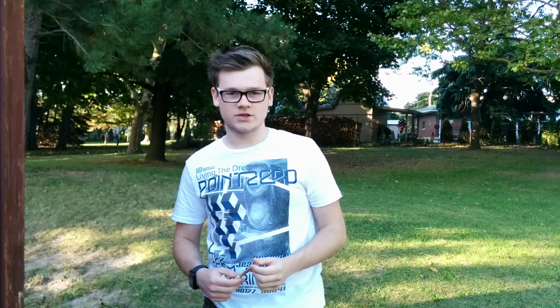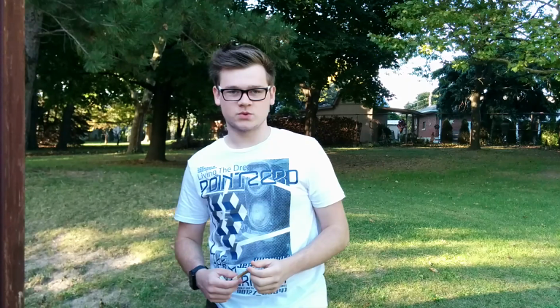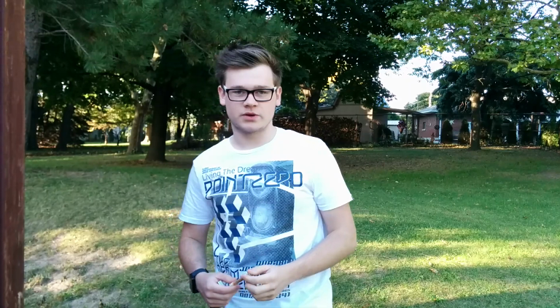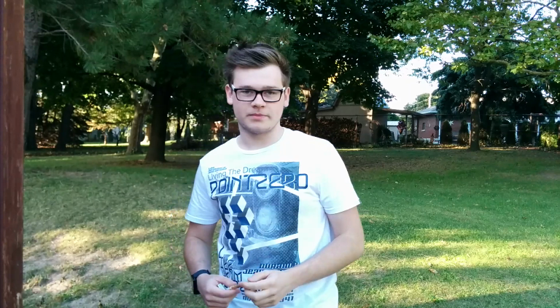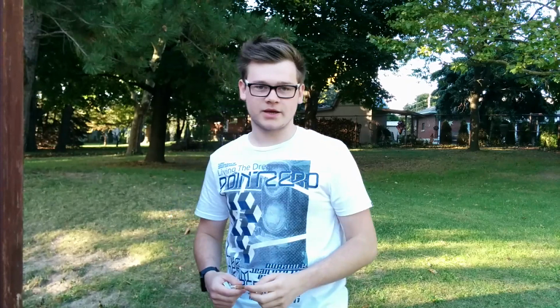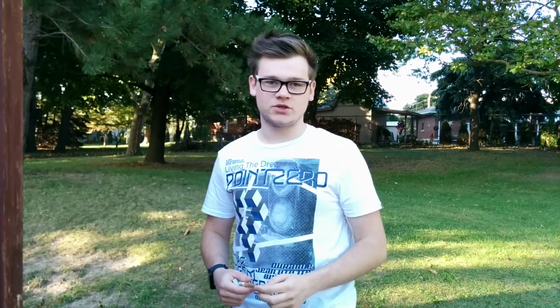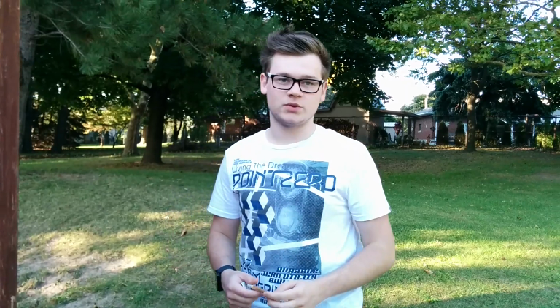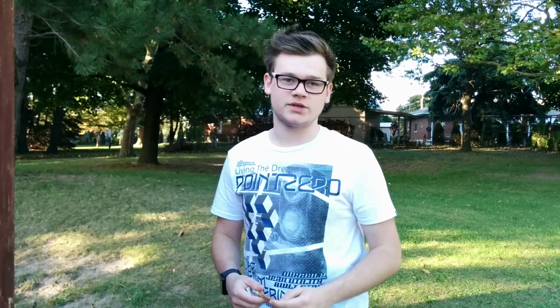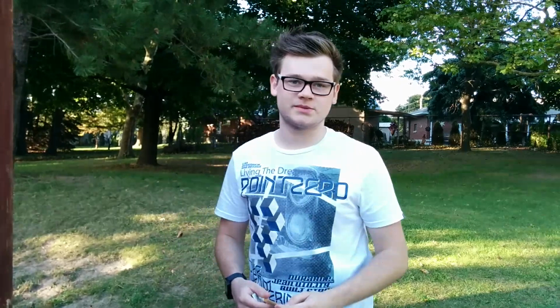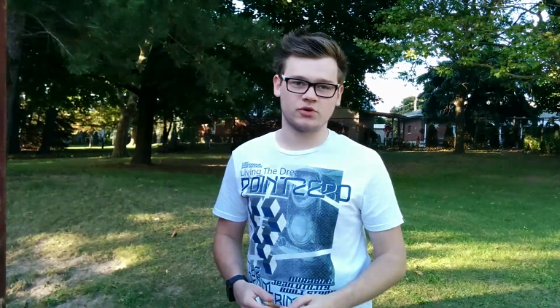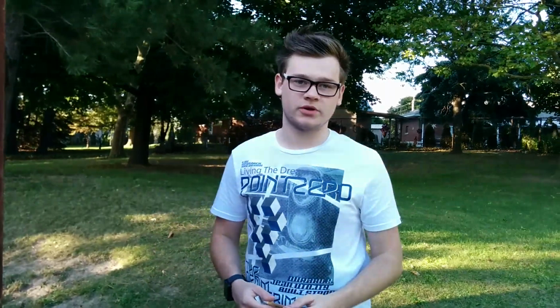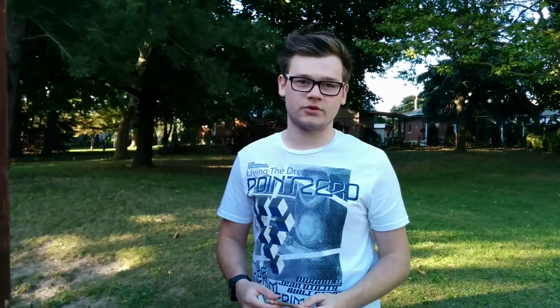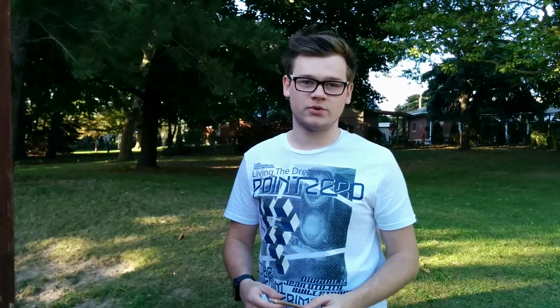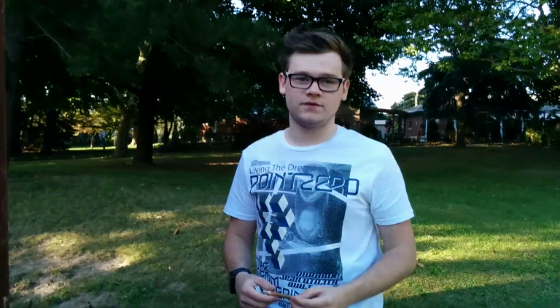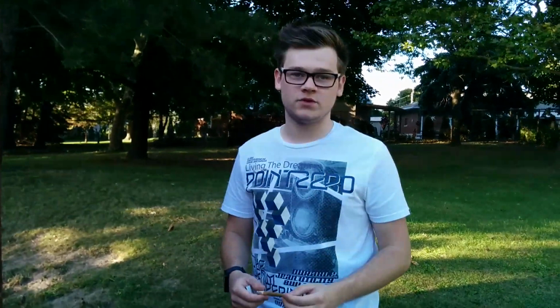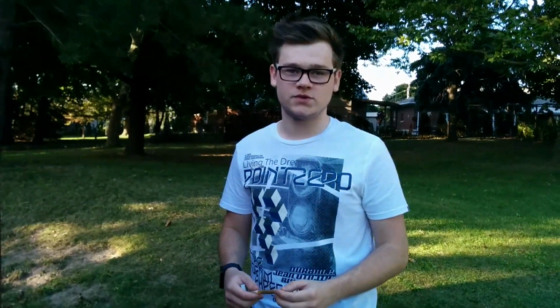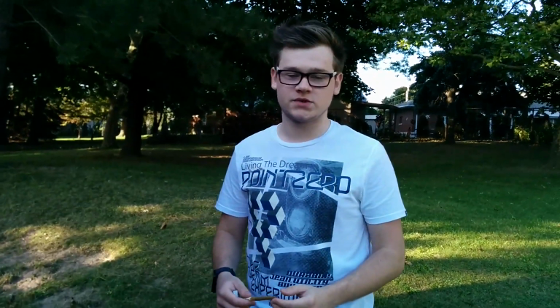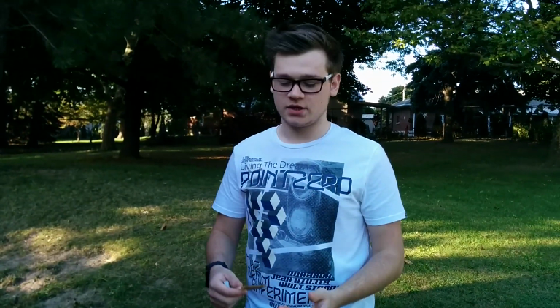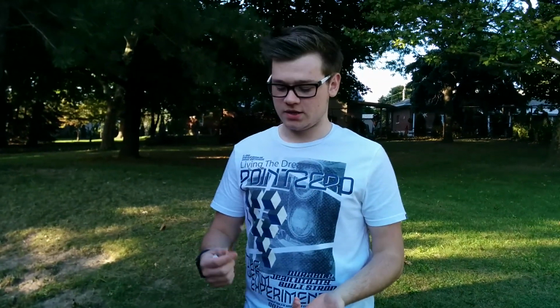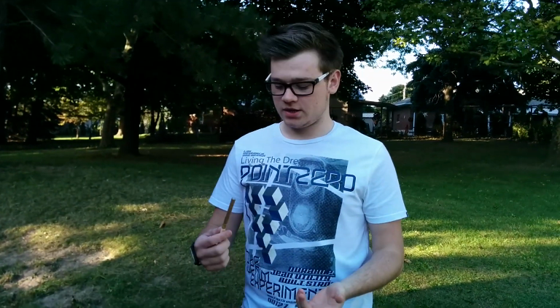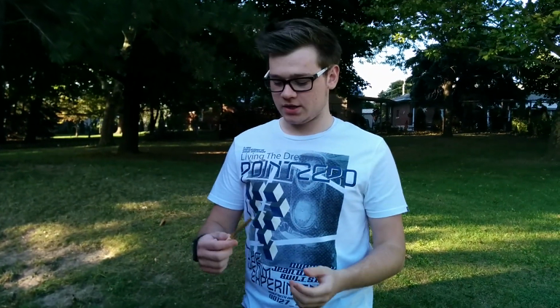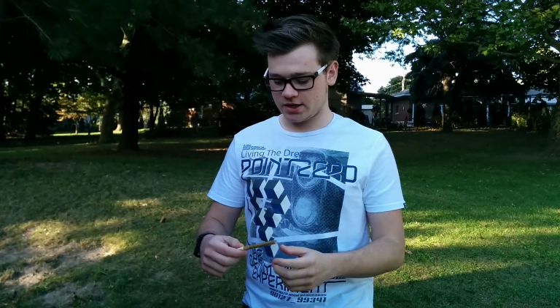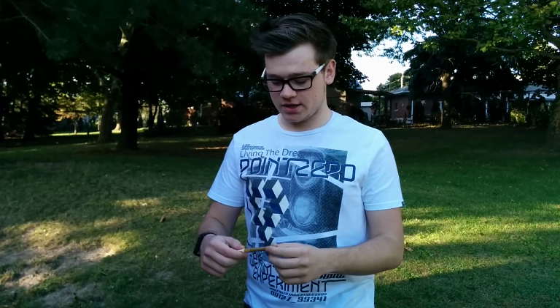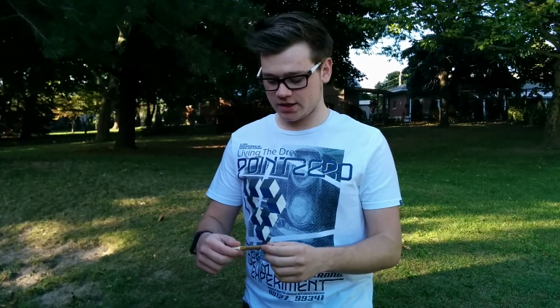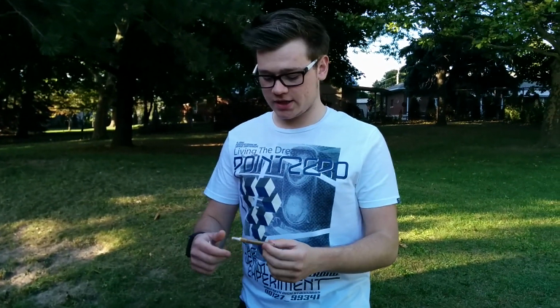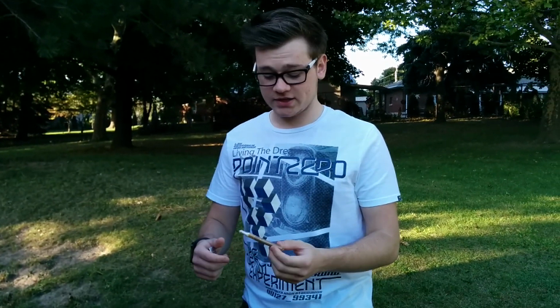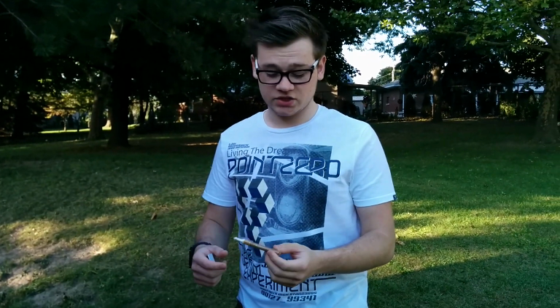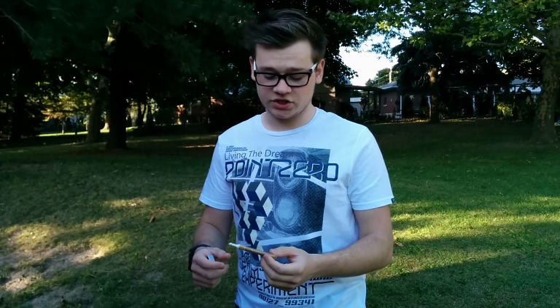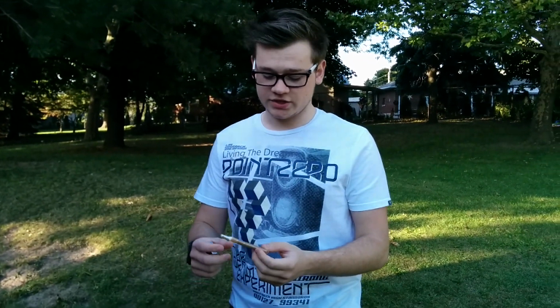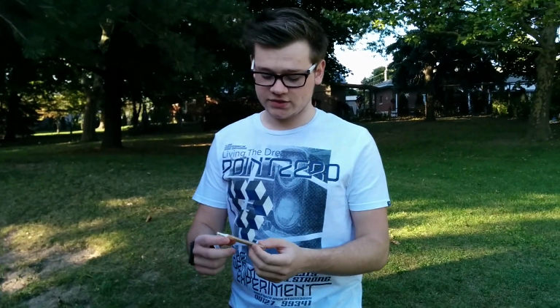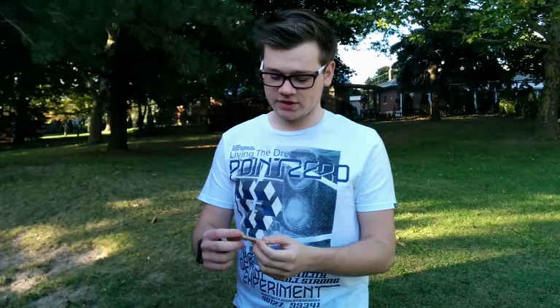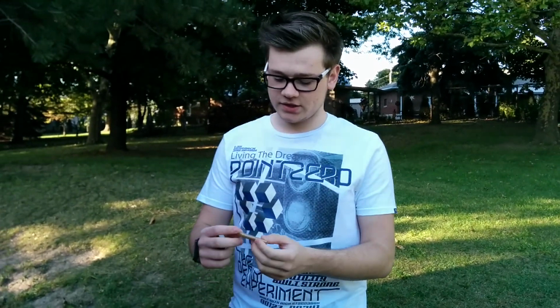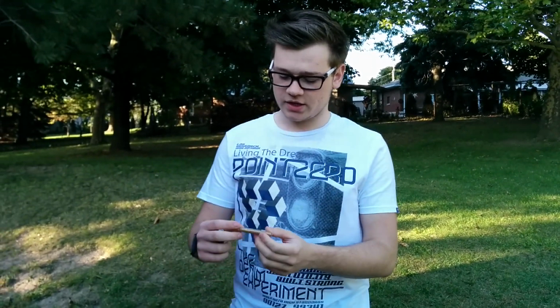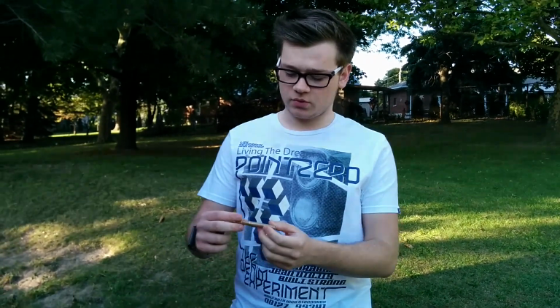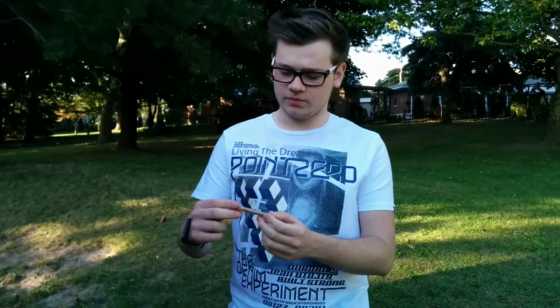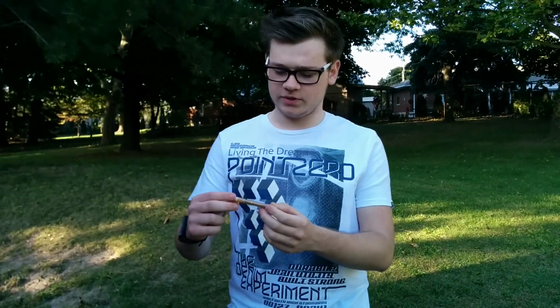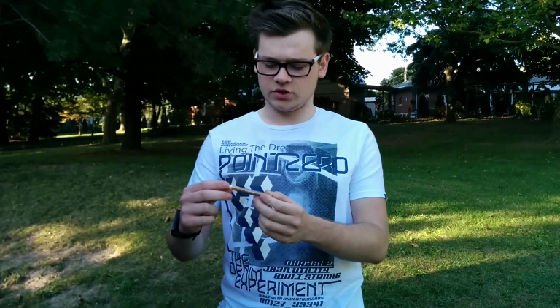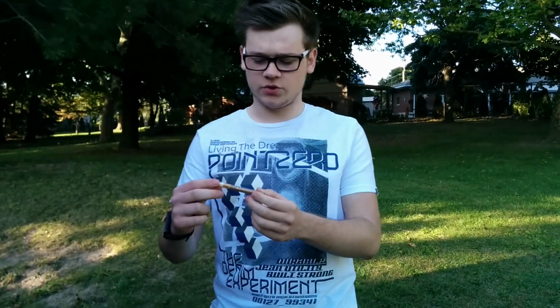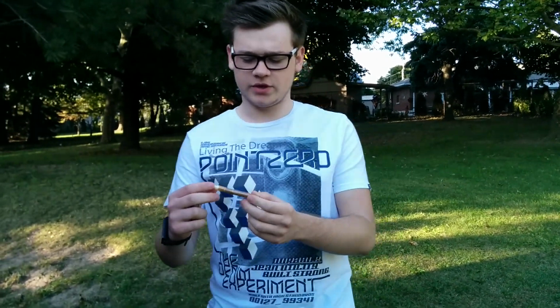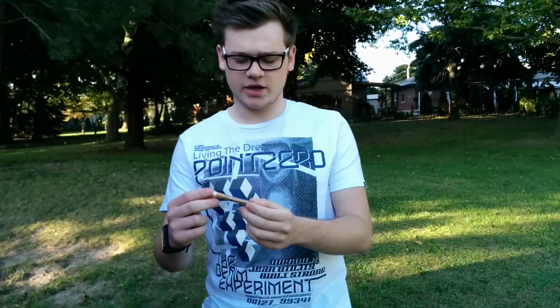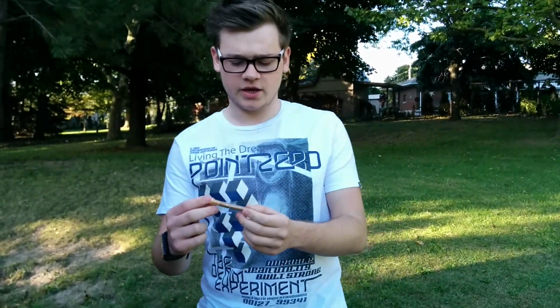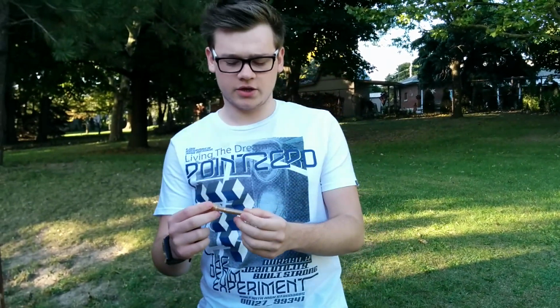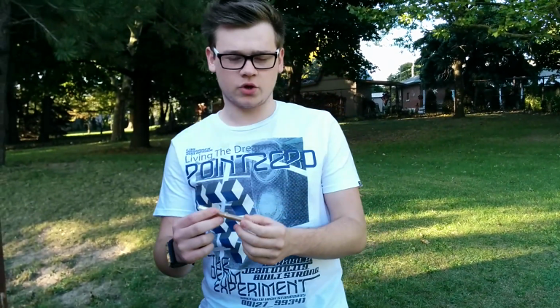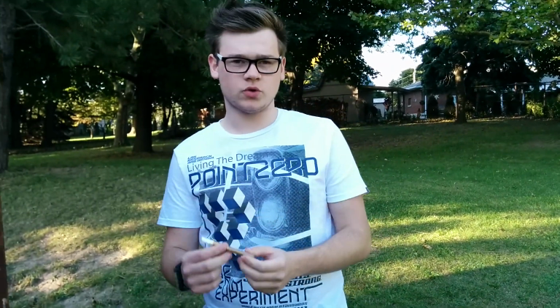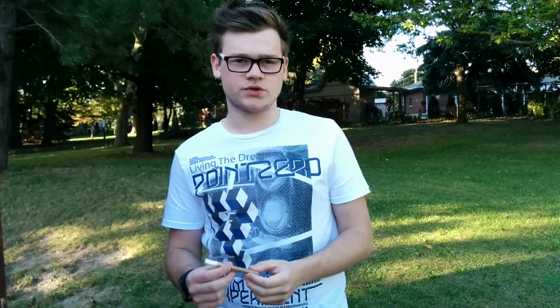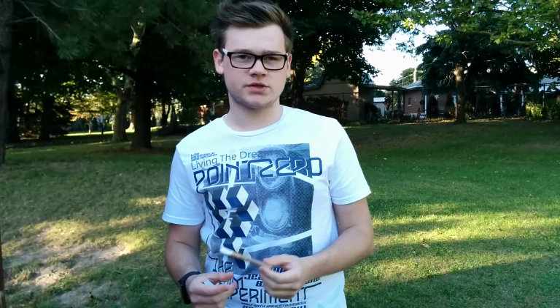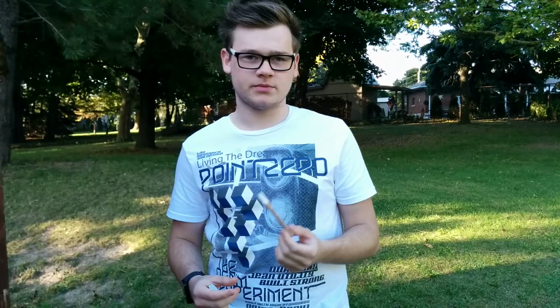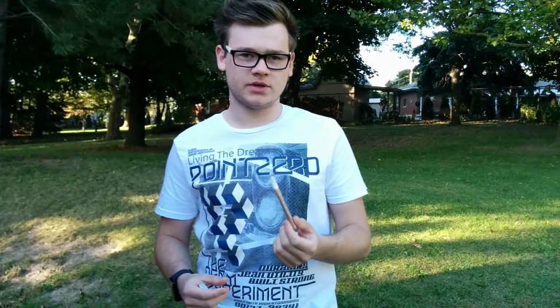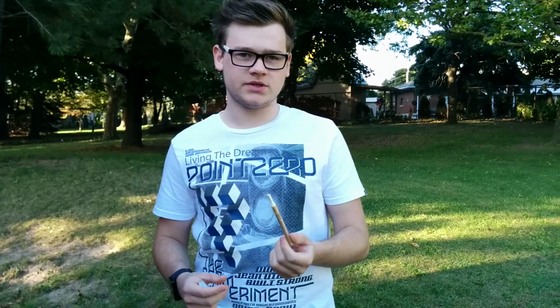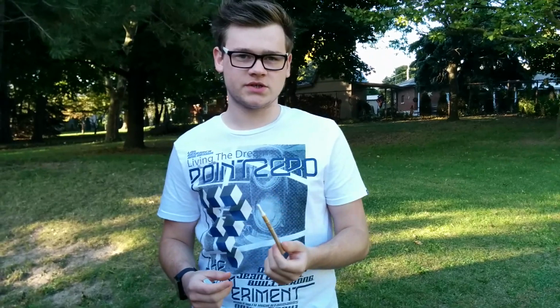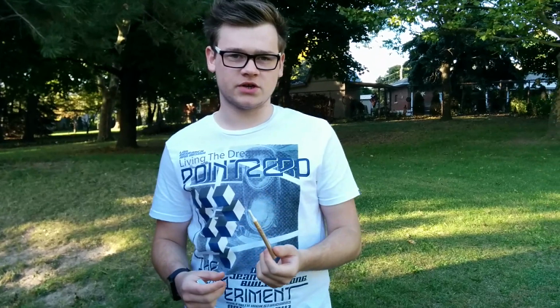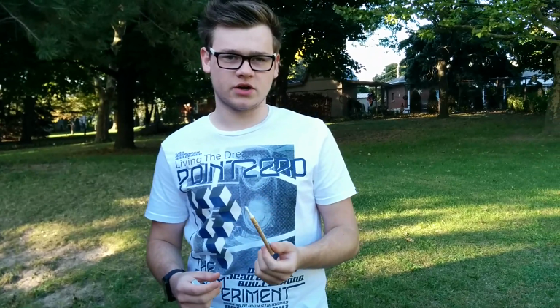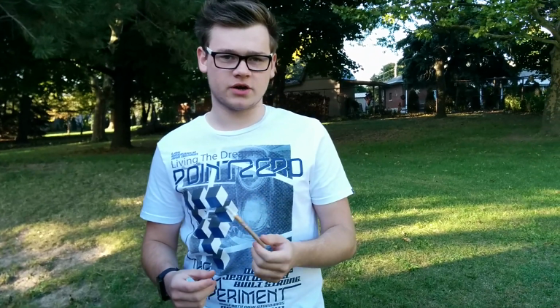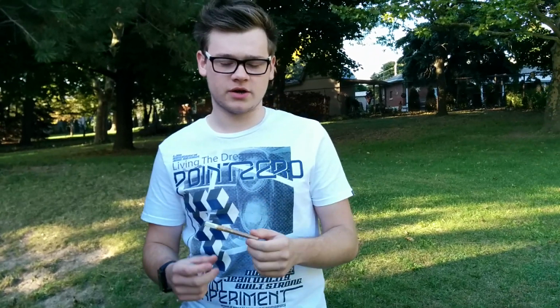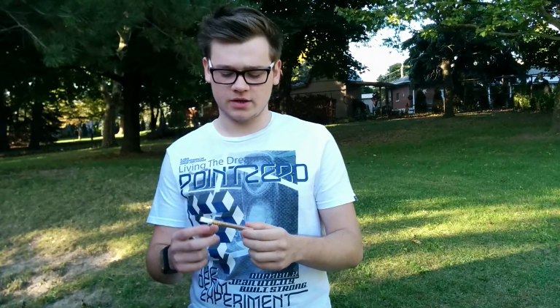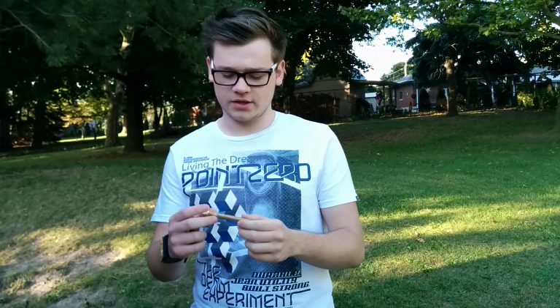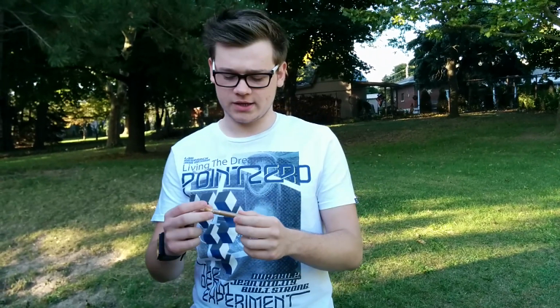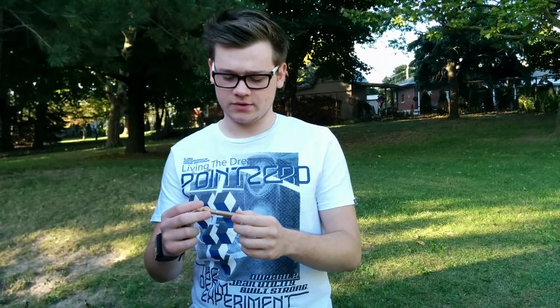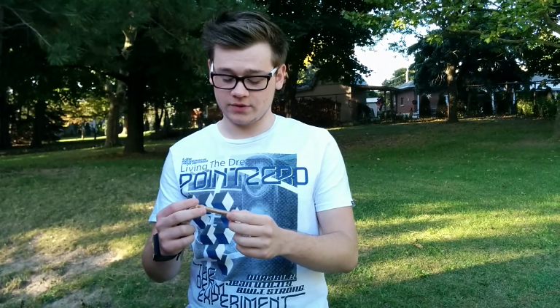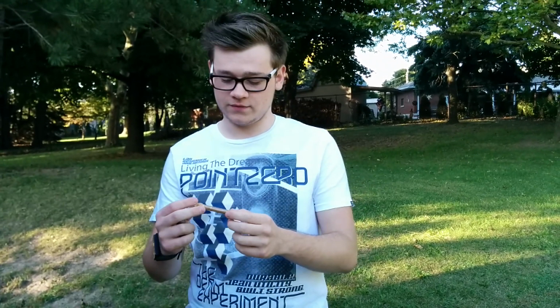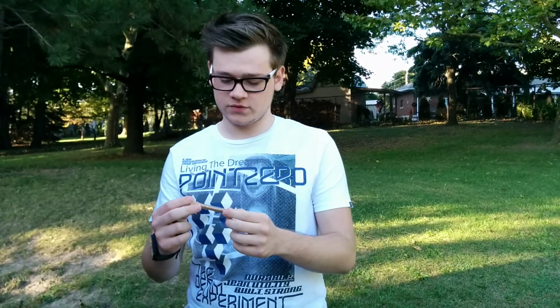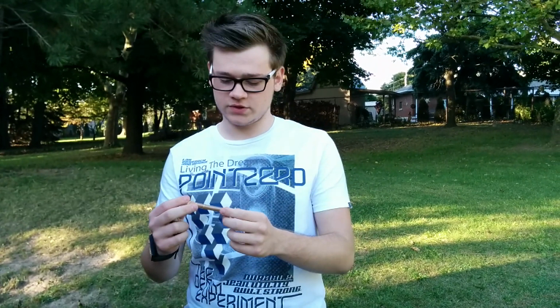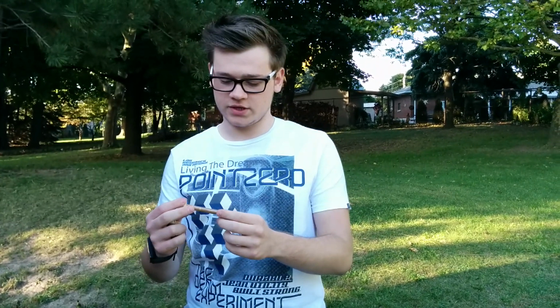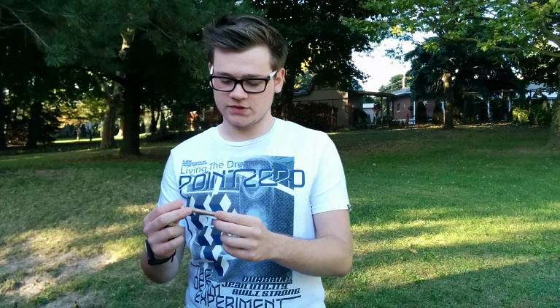Hey guys, welcome back to SmokeLad Reviews. As suggested, I will be doing a Colts Mini Cigar Review today.